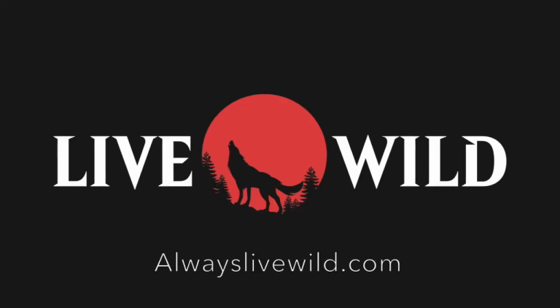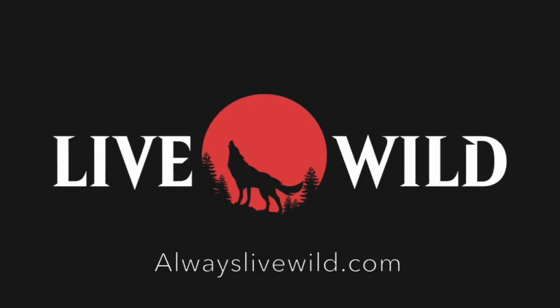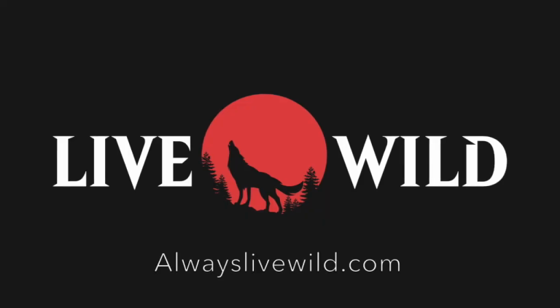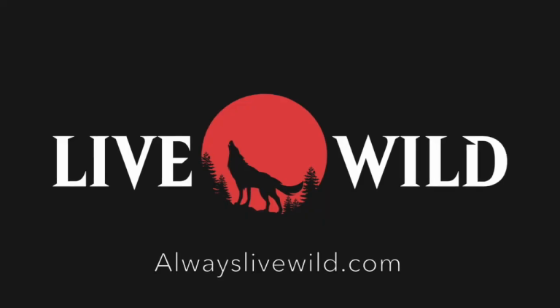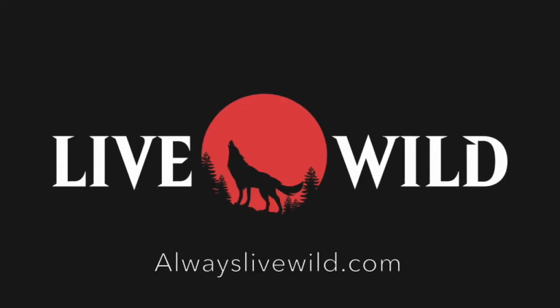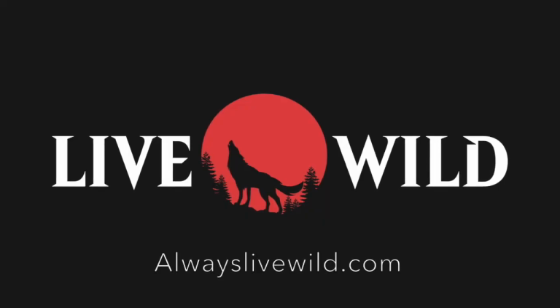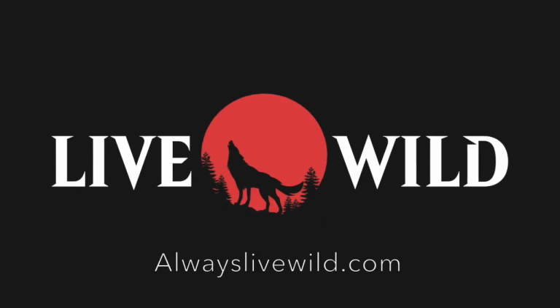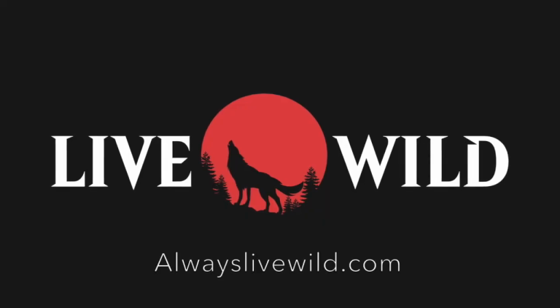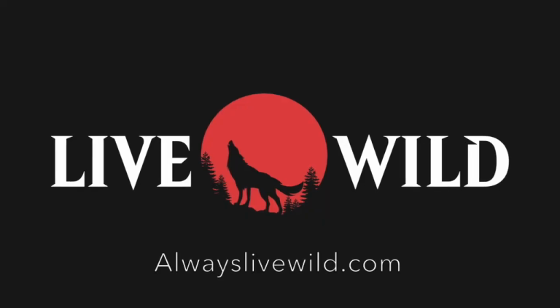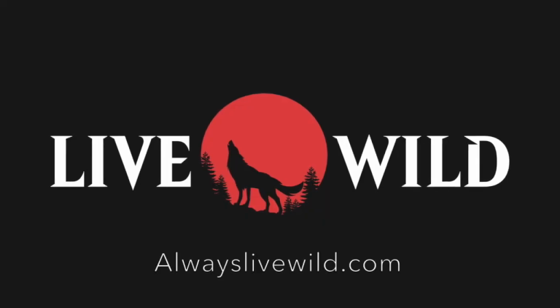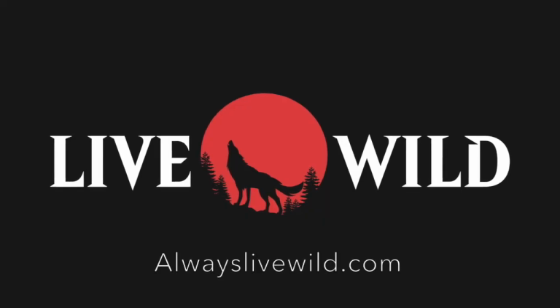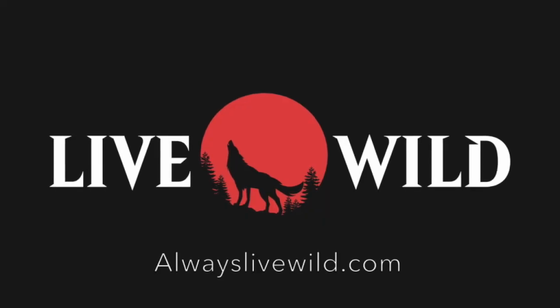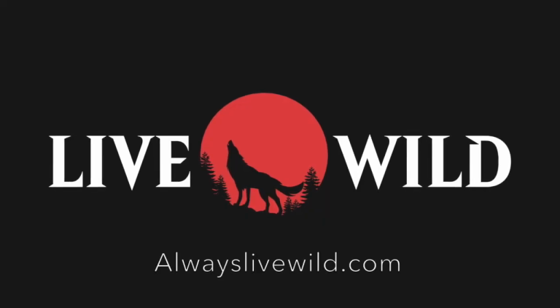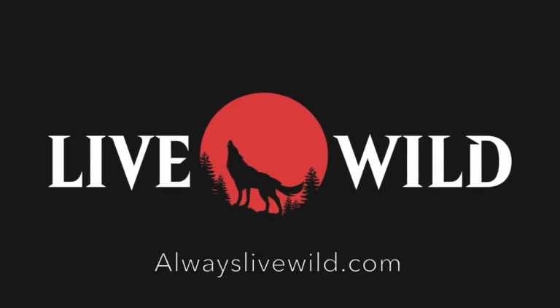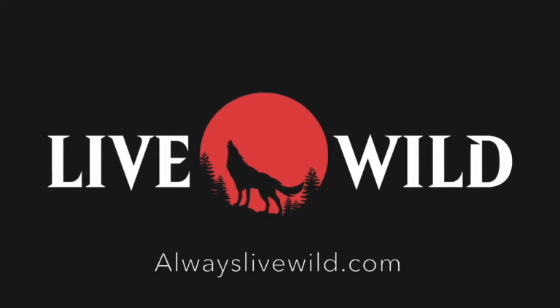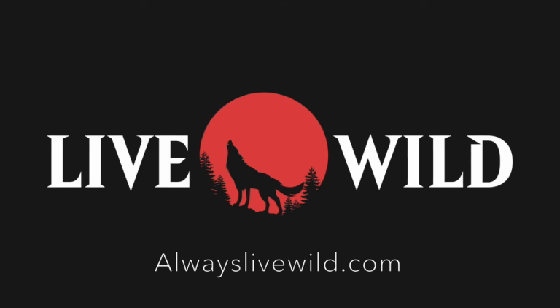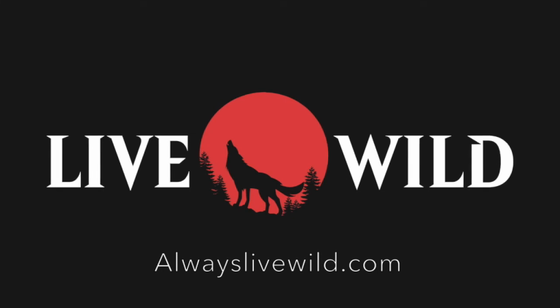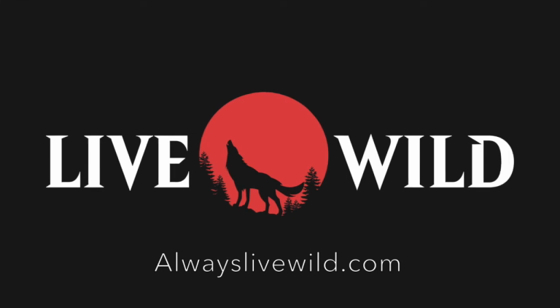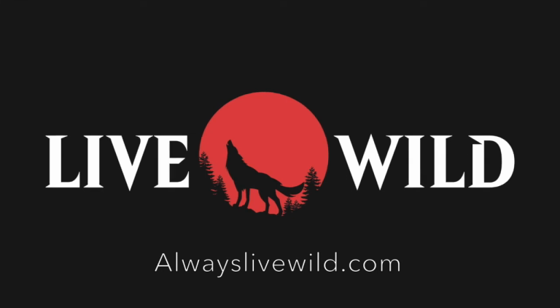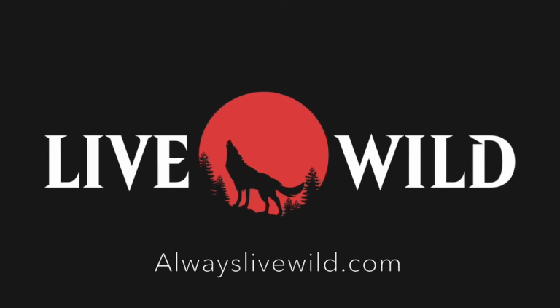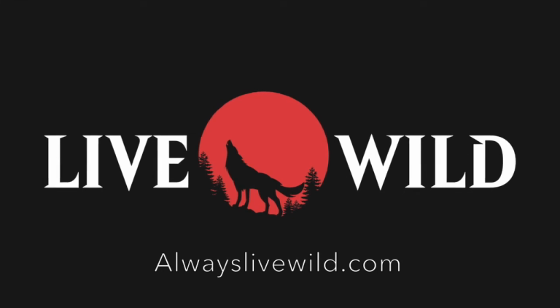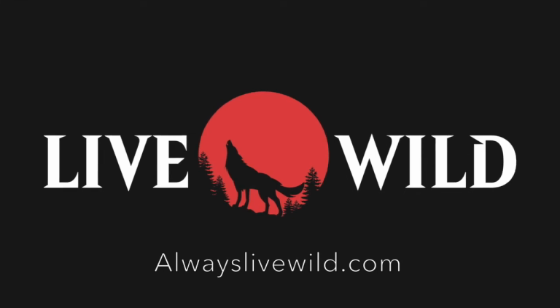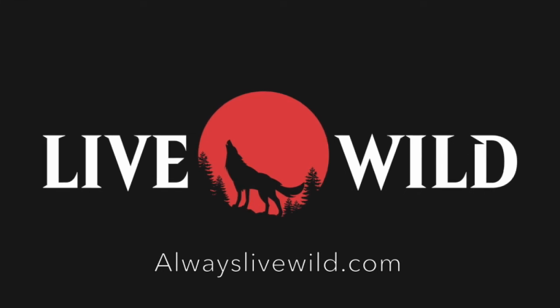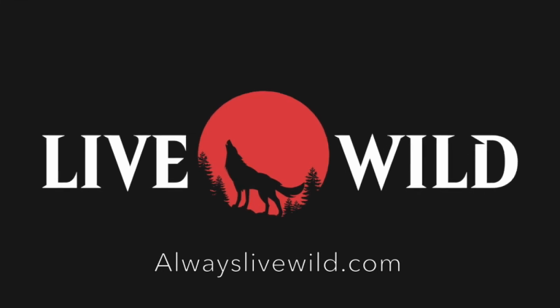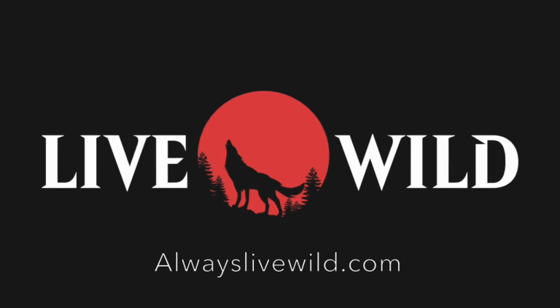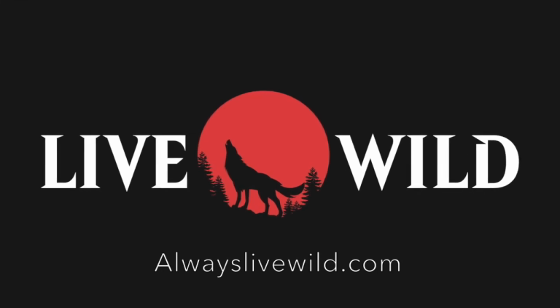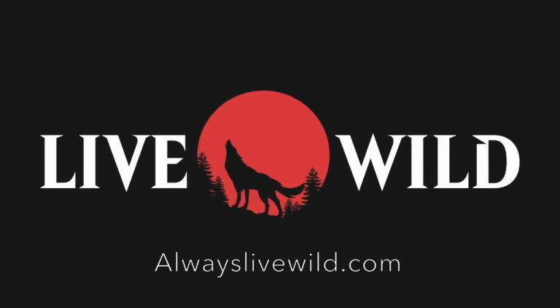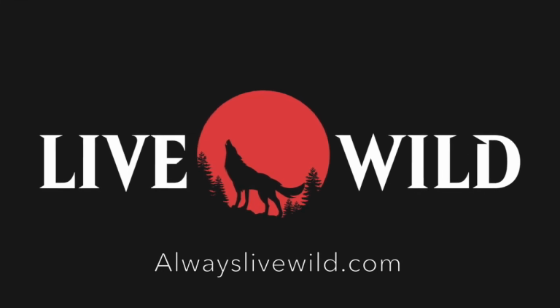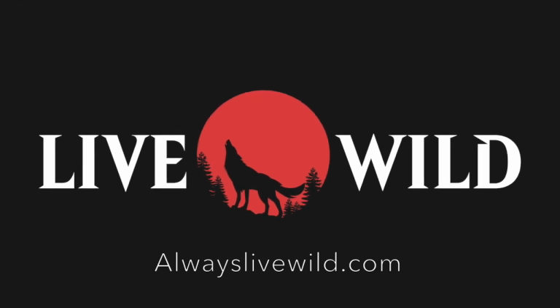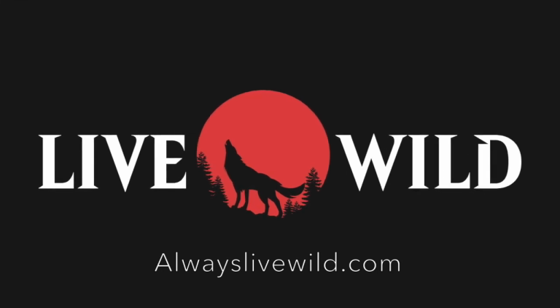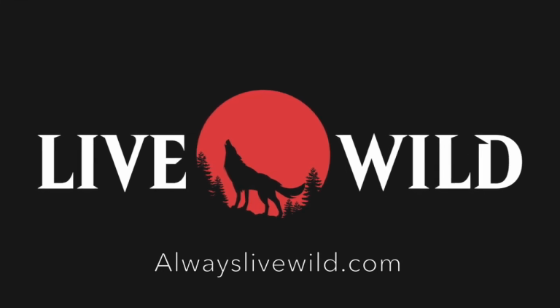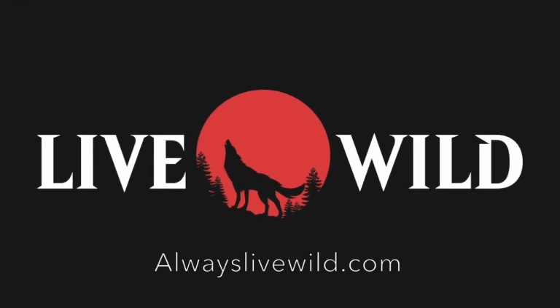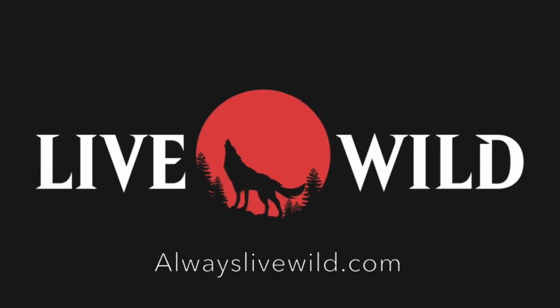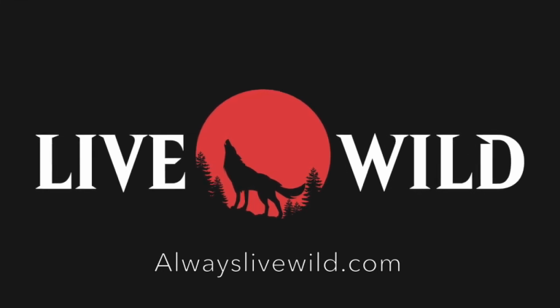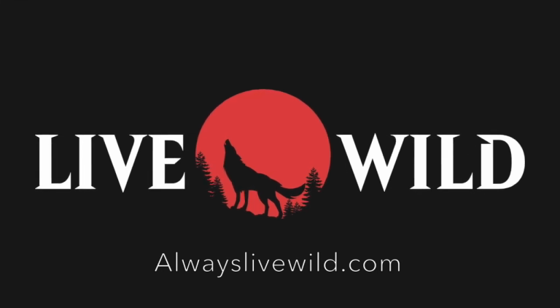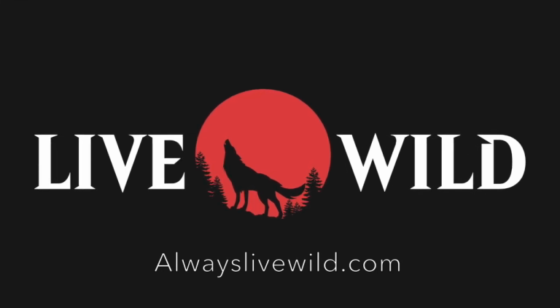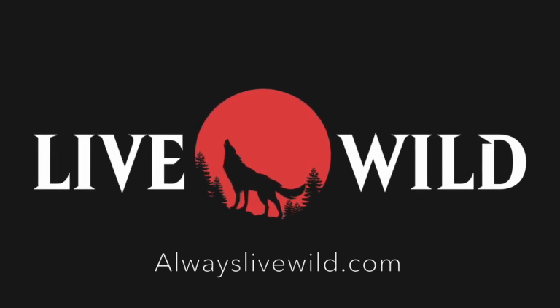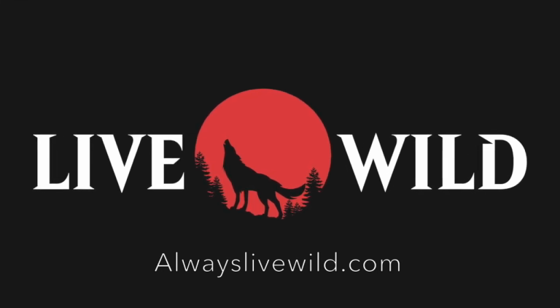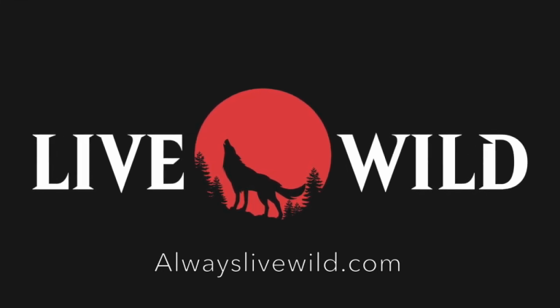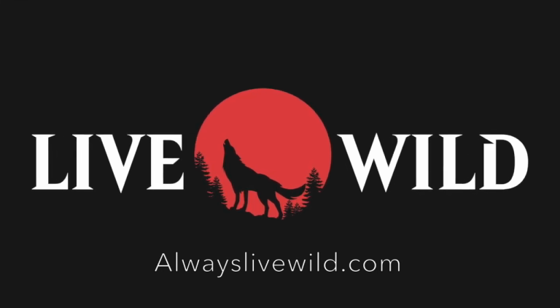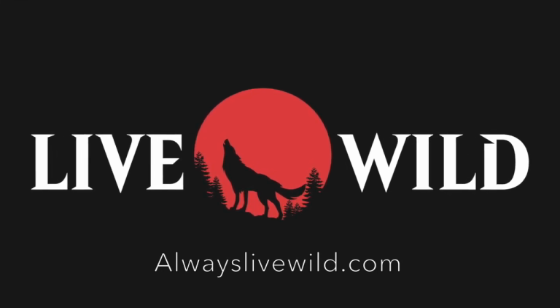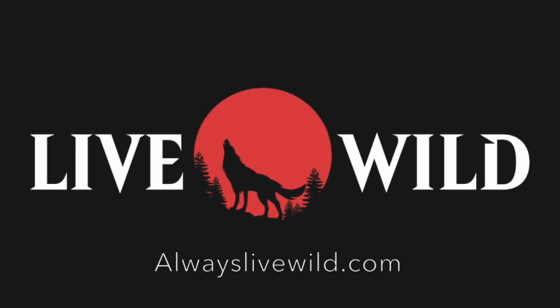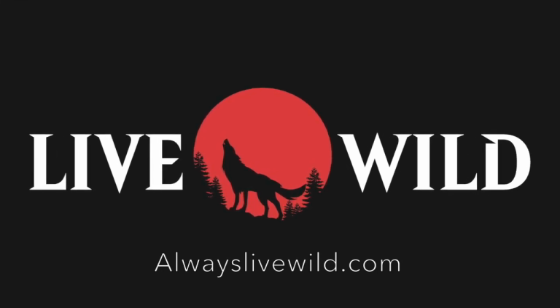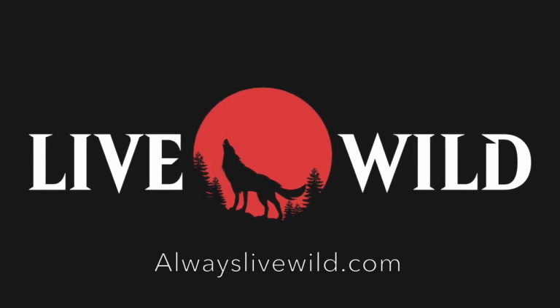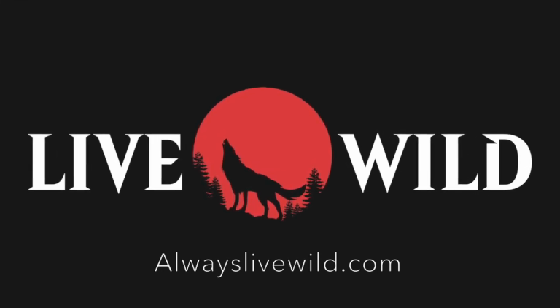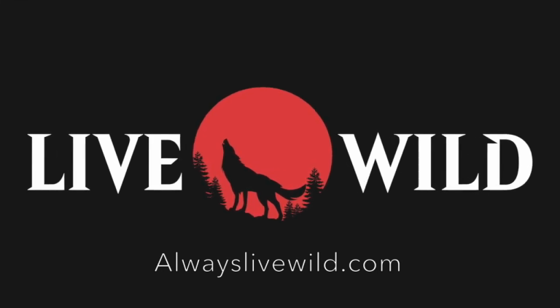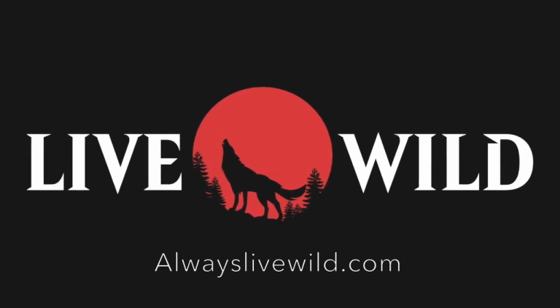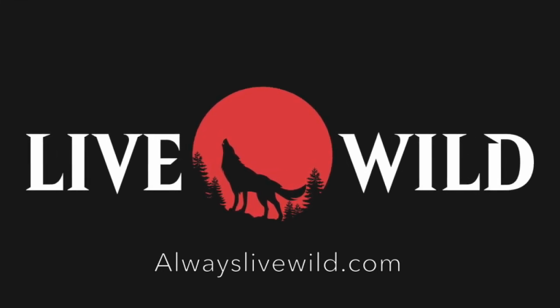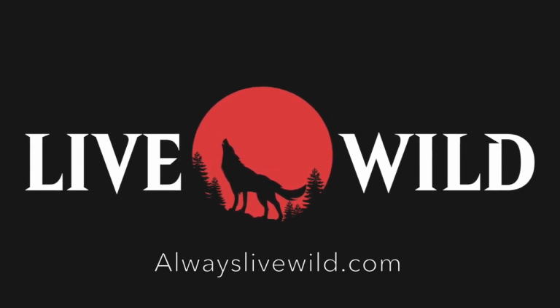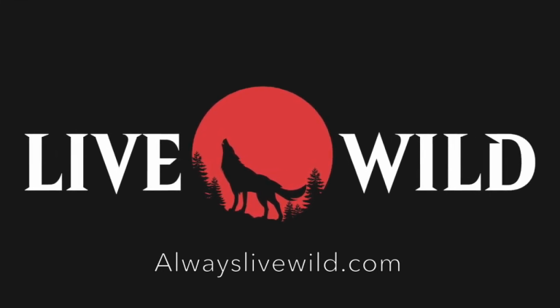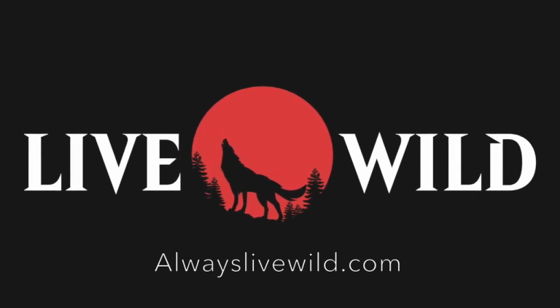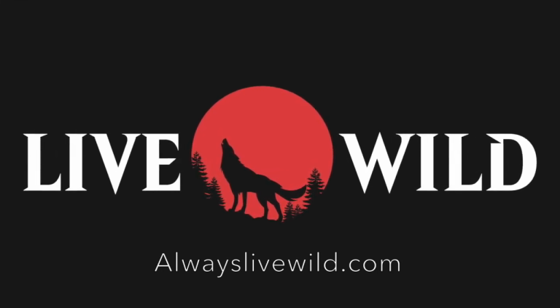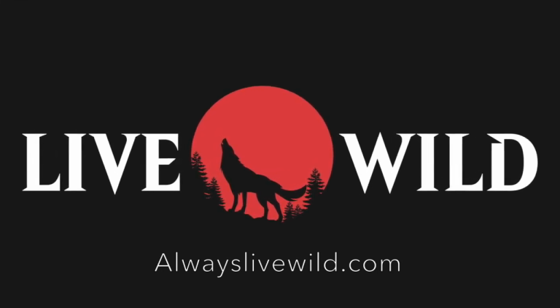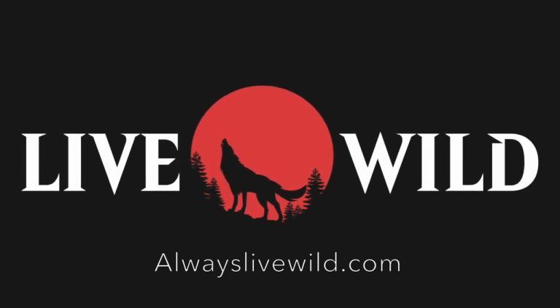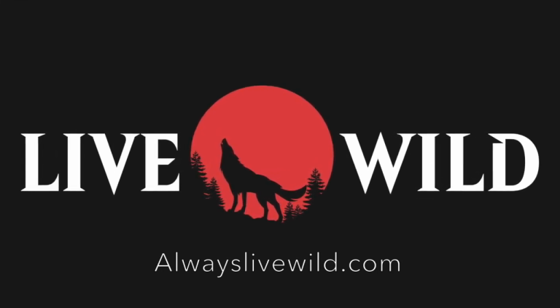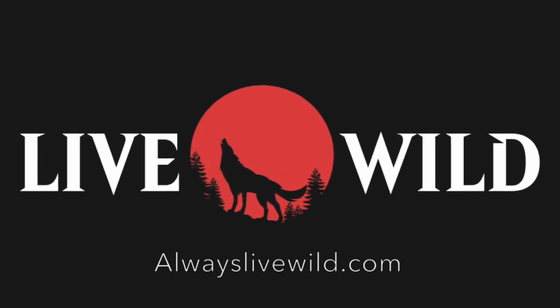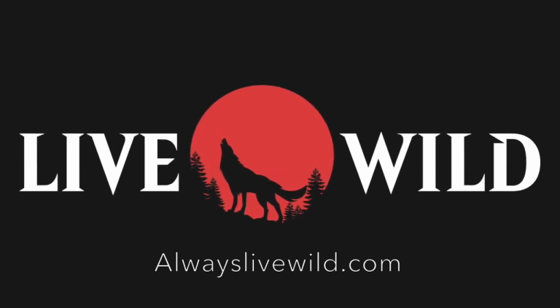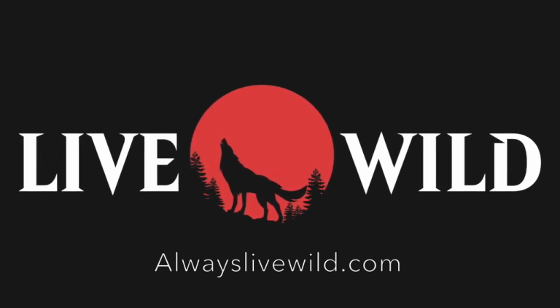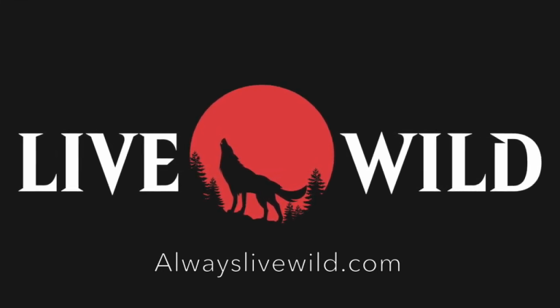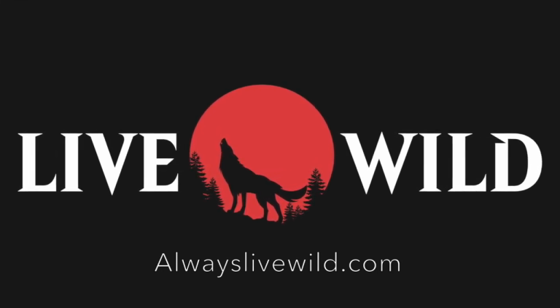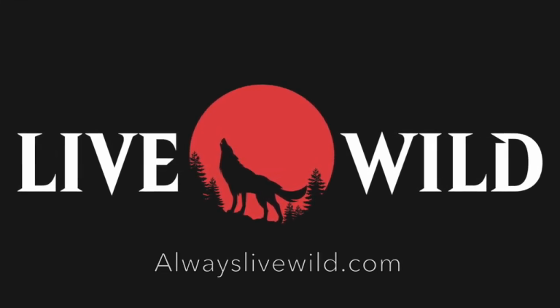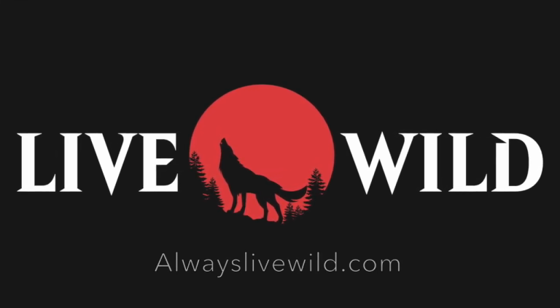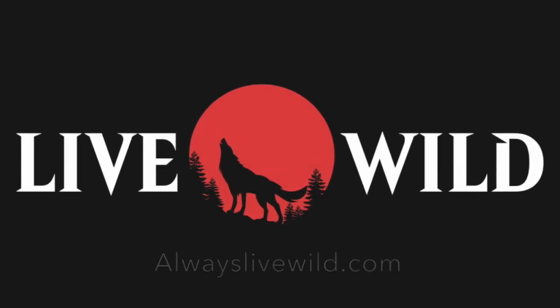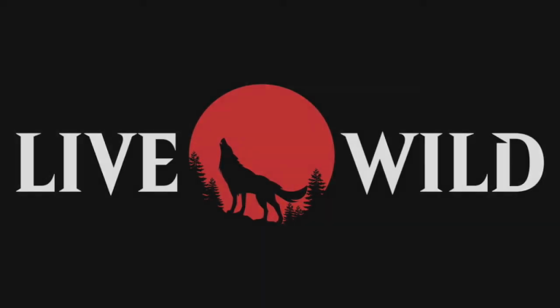Thank you so much for watching. If you'd like to see more please check out my blog at alwayslivewild.com and I'll see you next time.